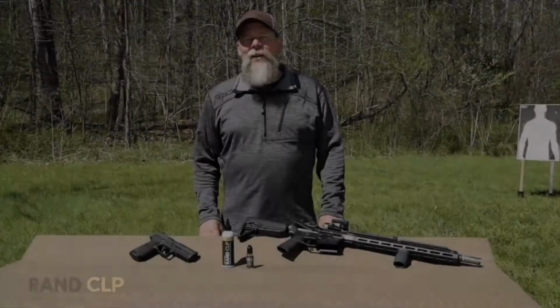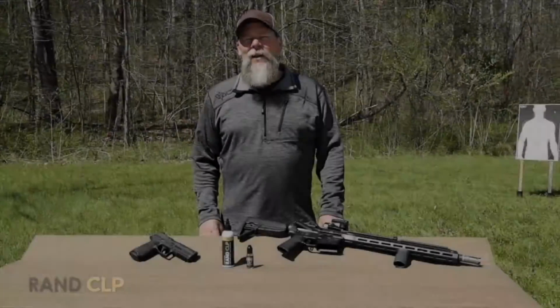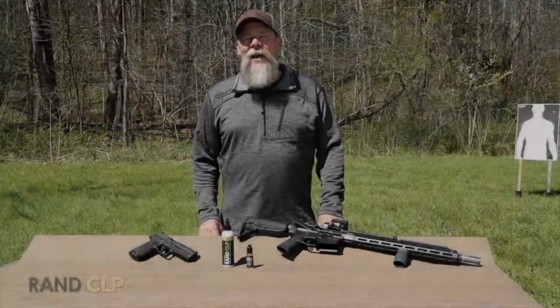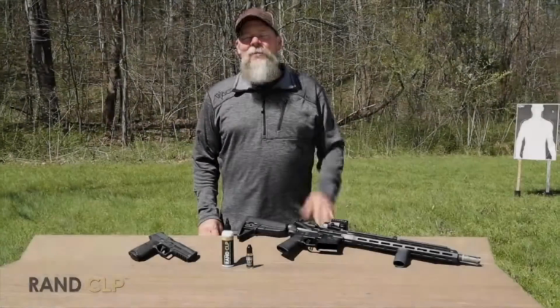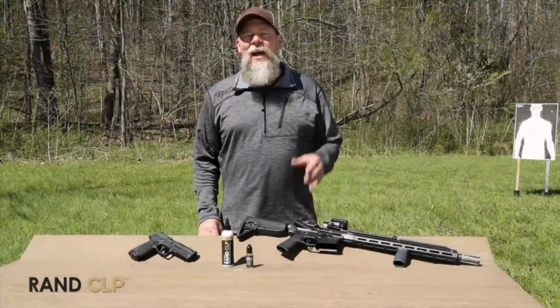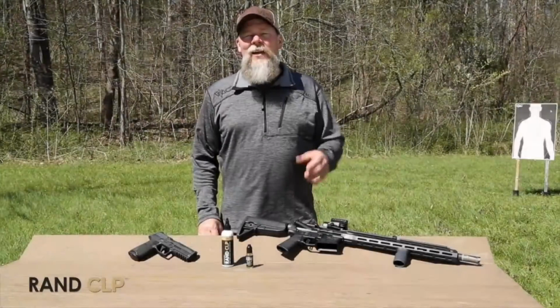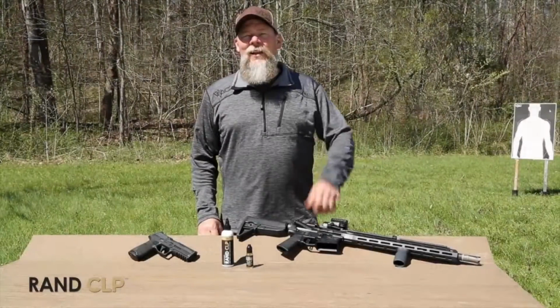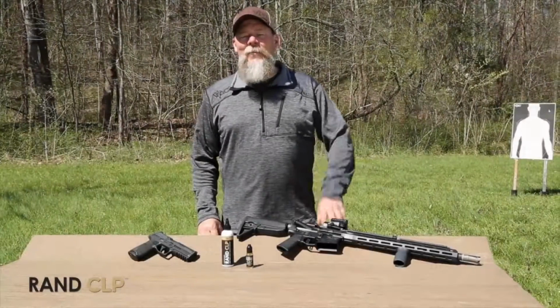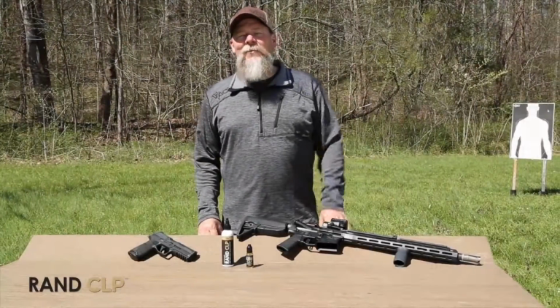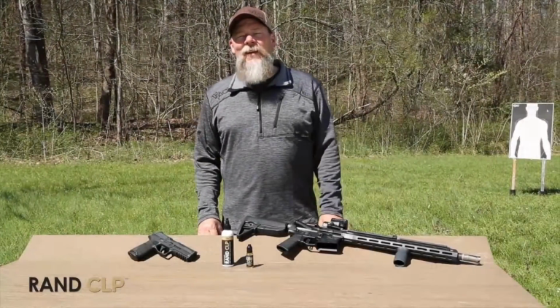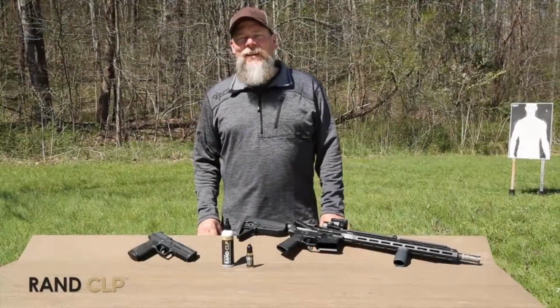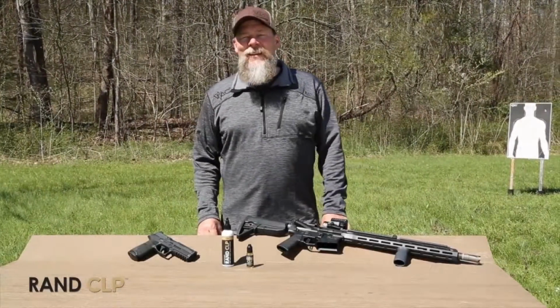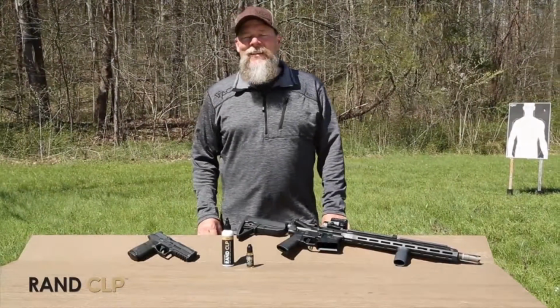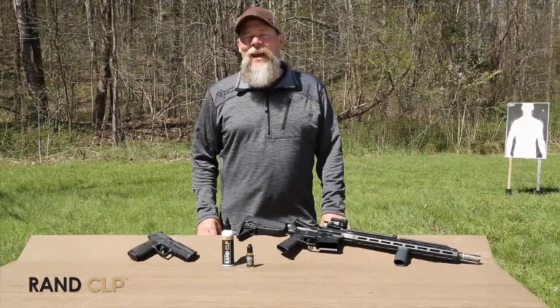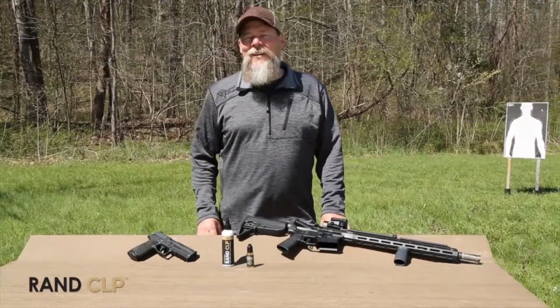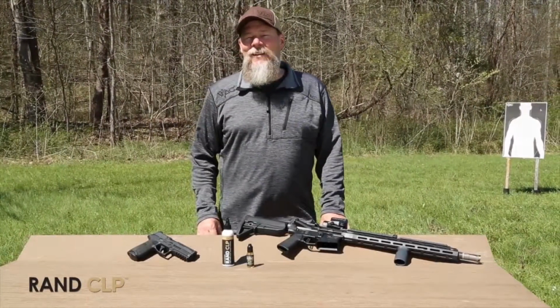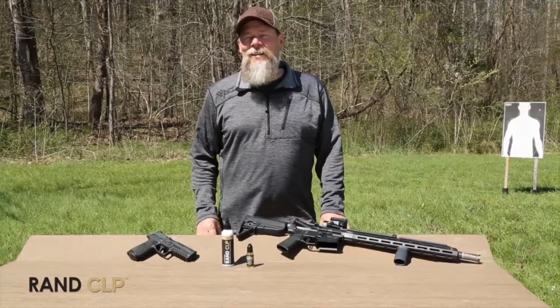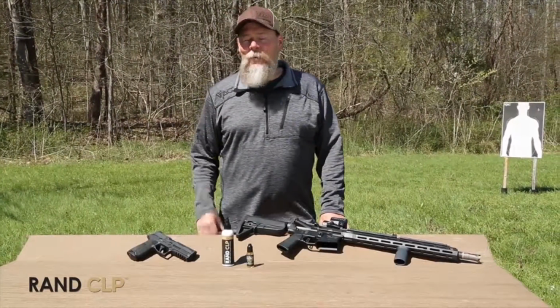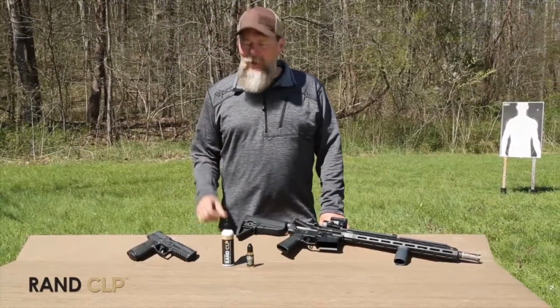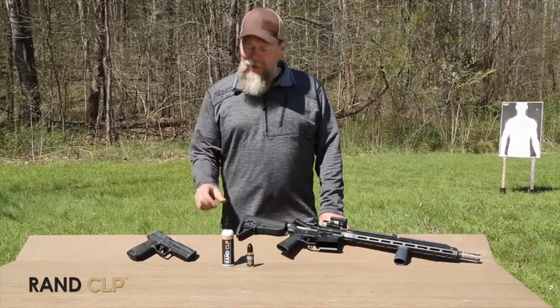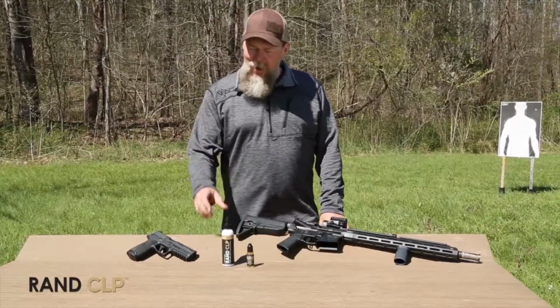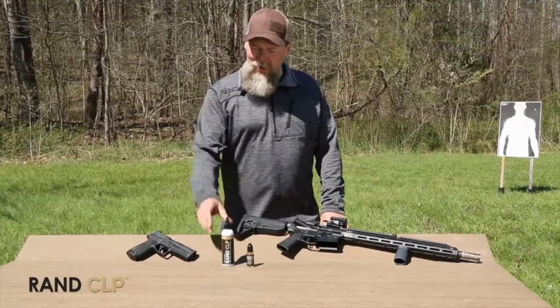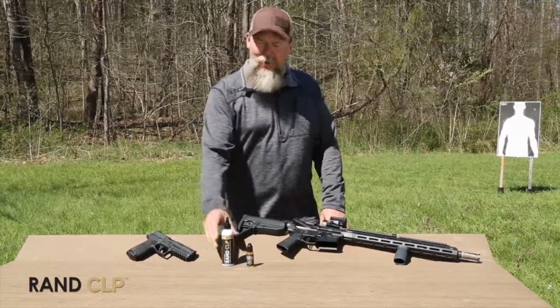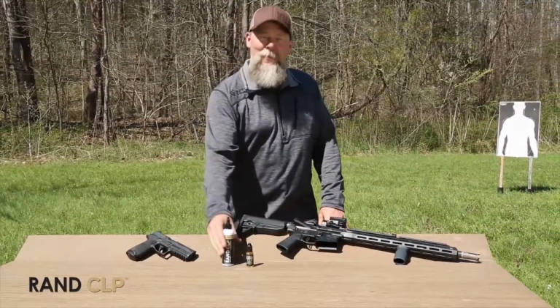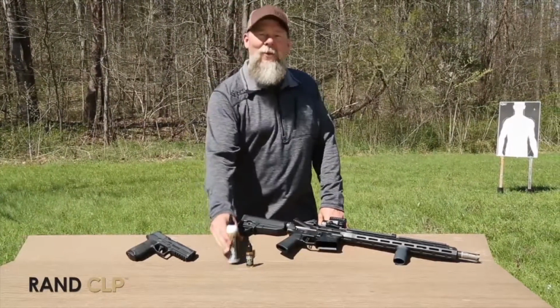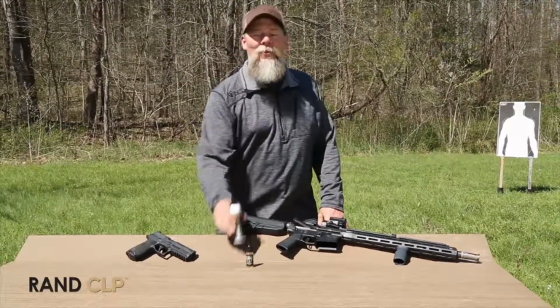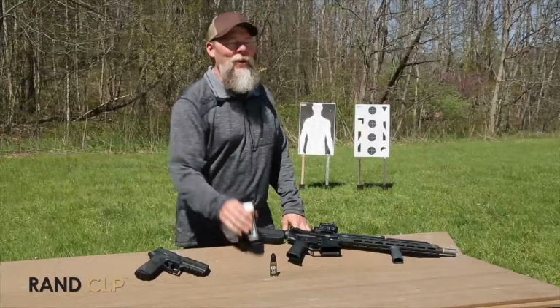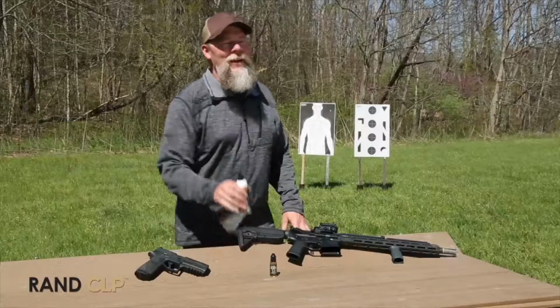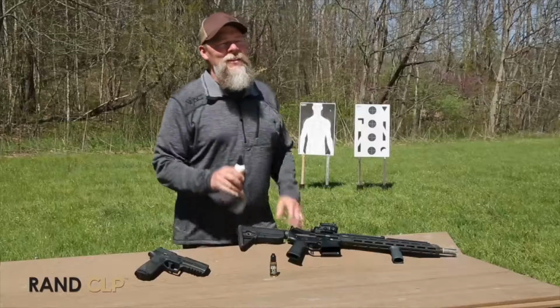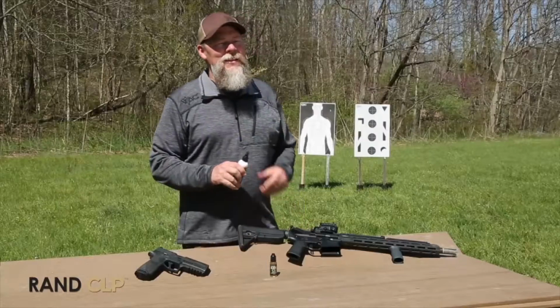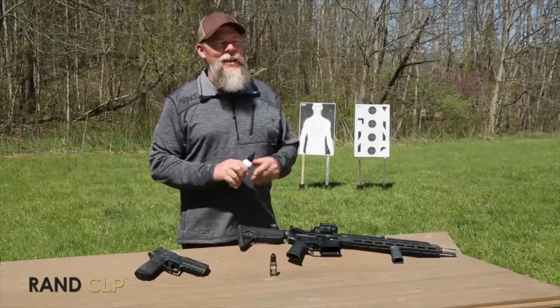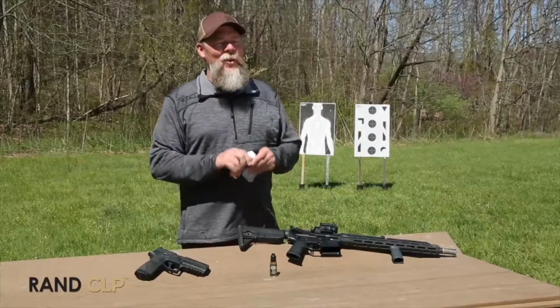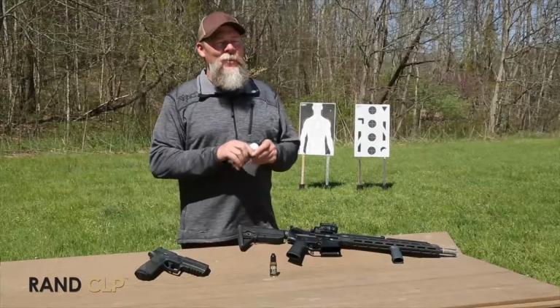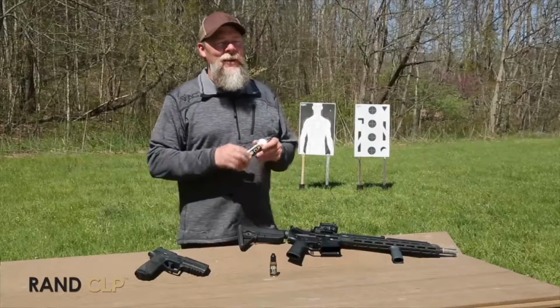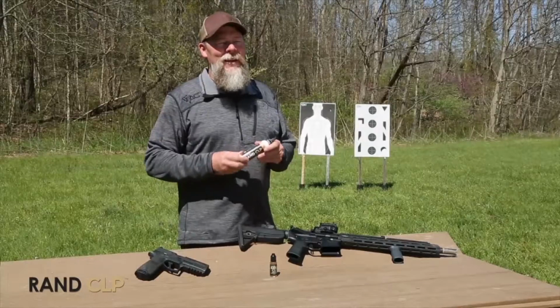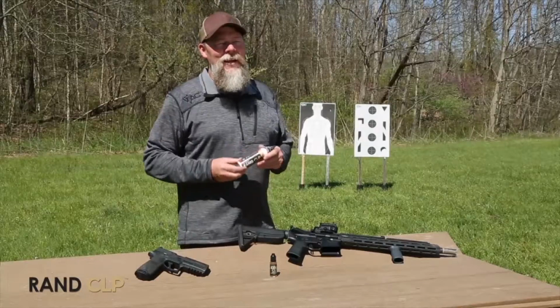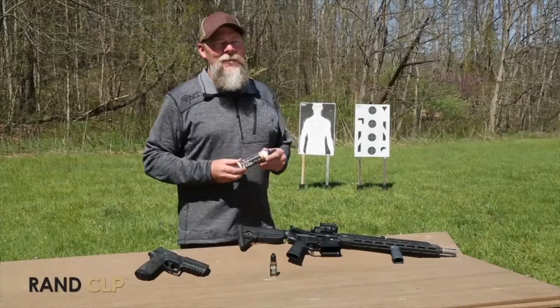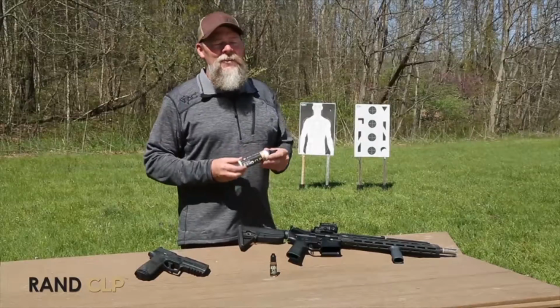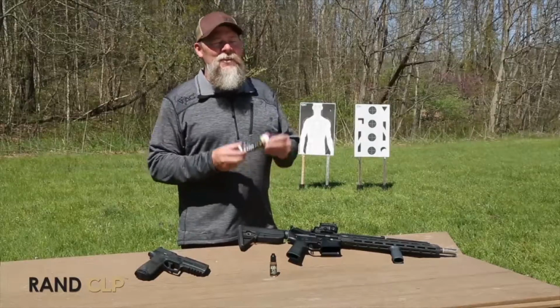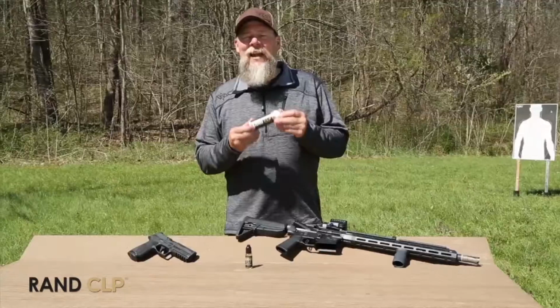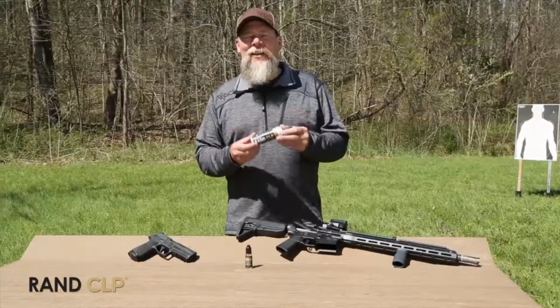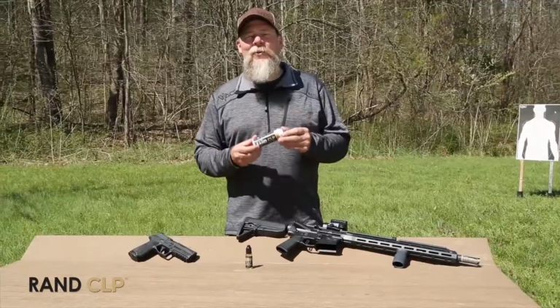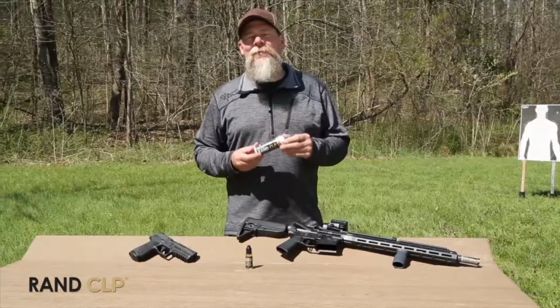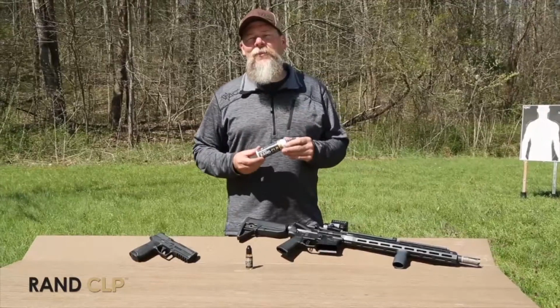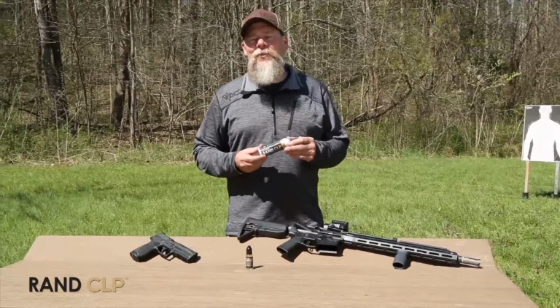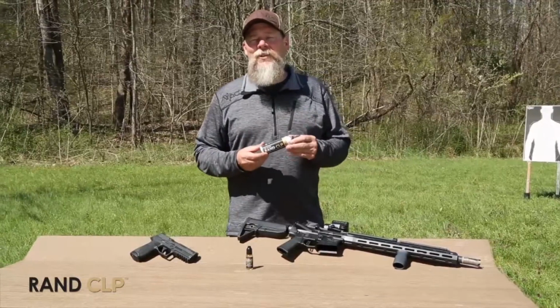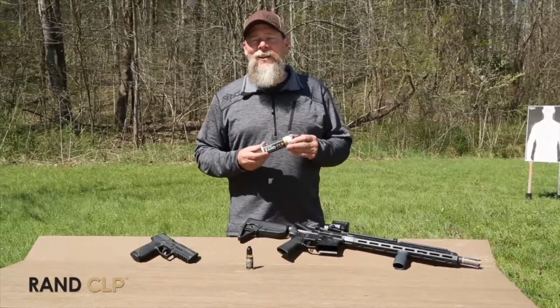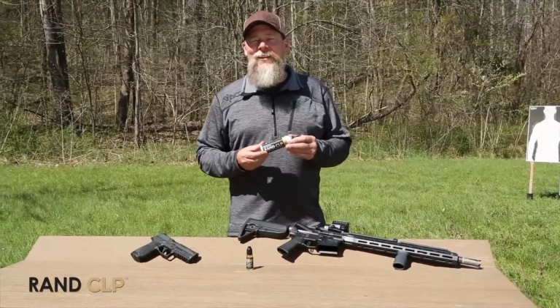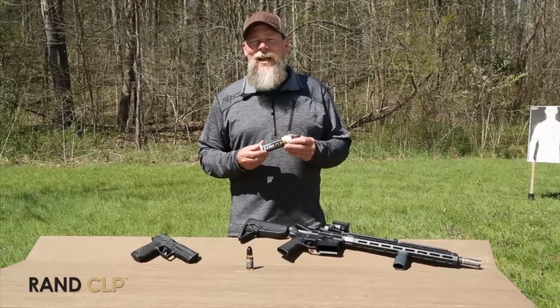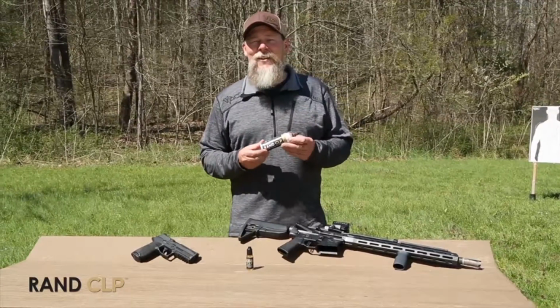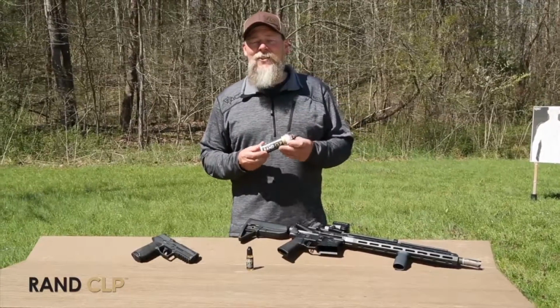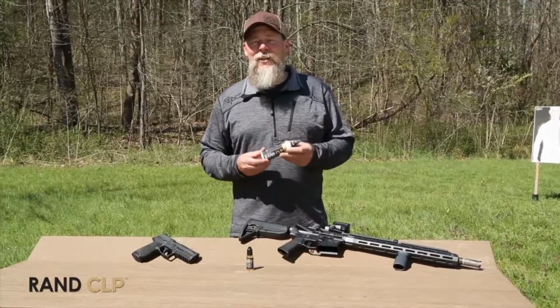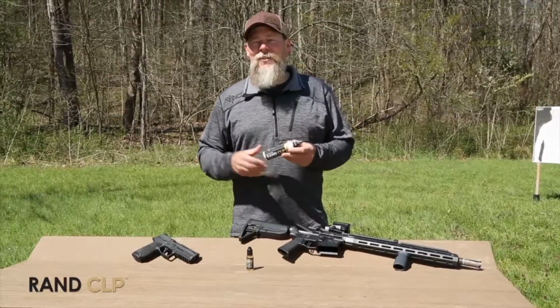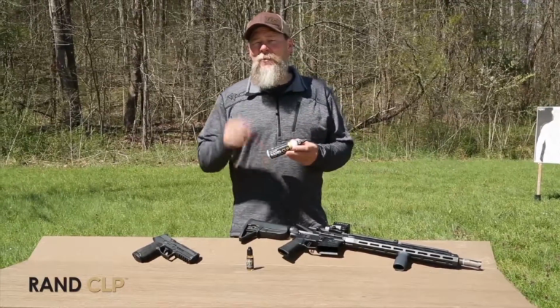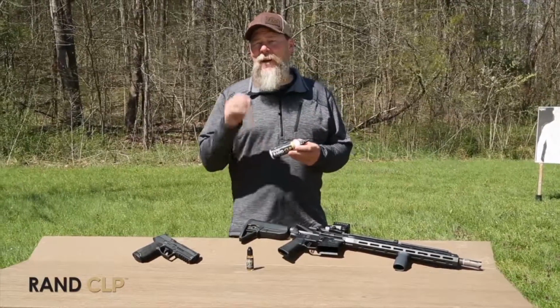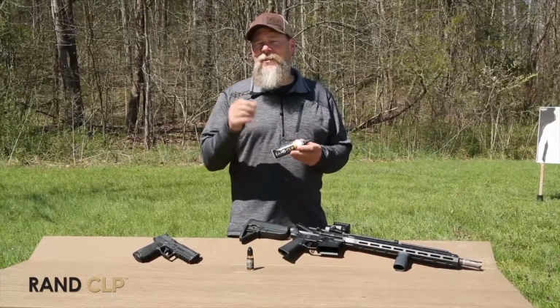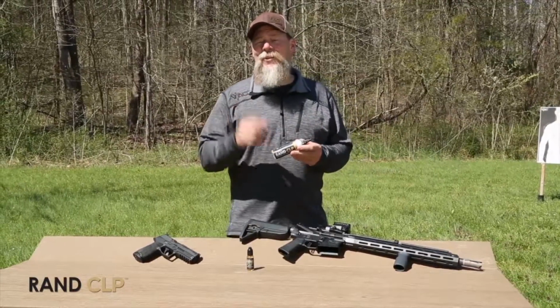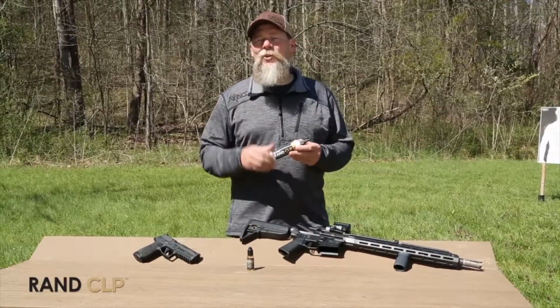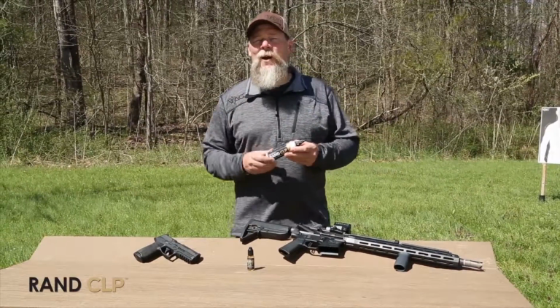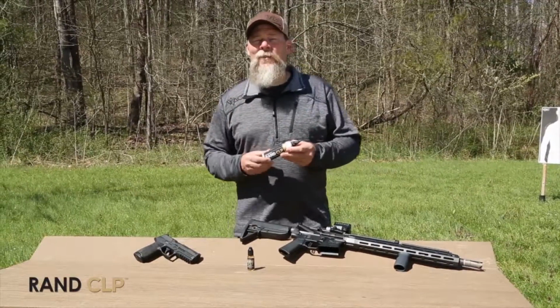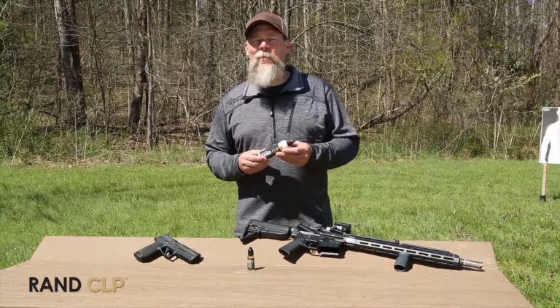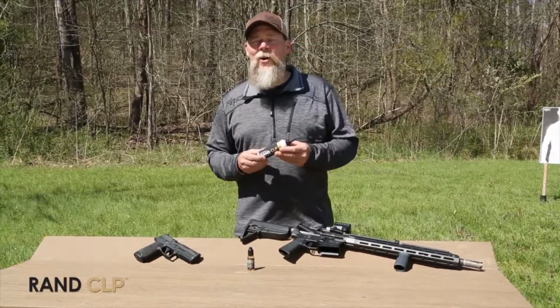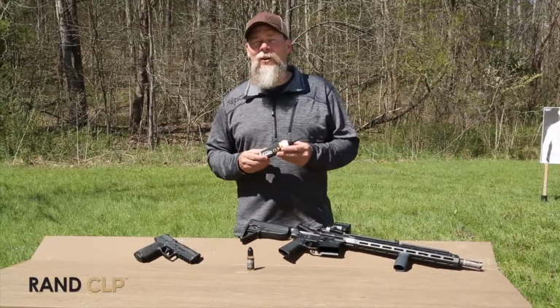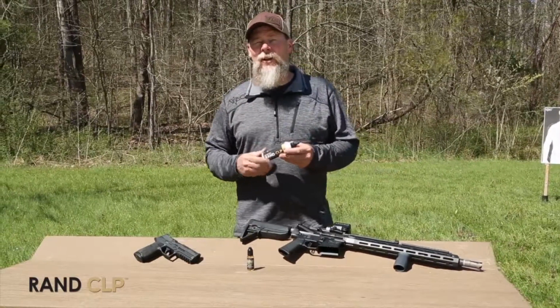I'm Kyle Lamb with Viking Tactics. I want to talk to you about RAND CLP. This is nano-infused technology — it's the best lube on the market.